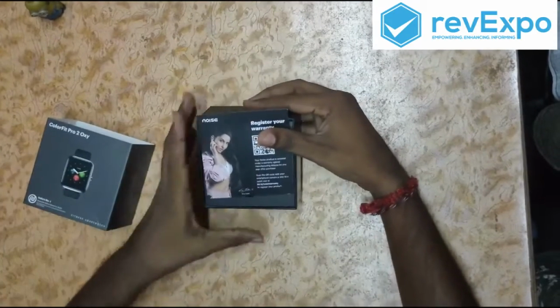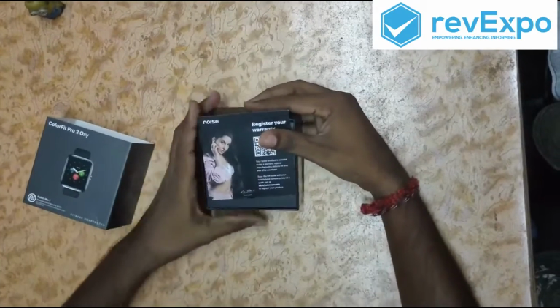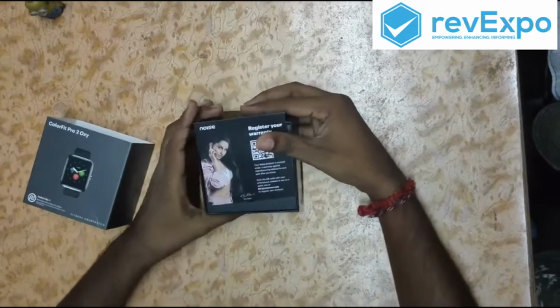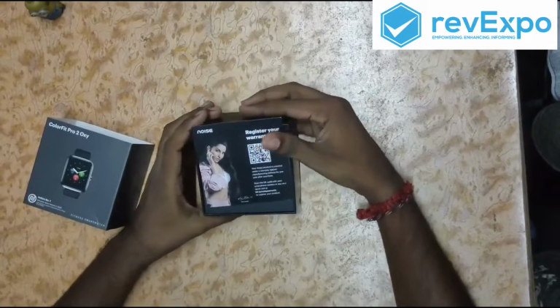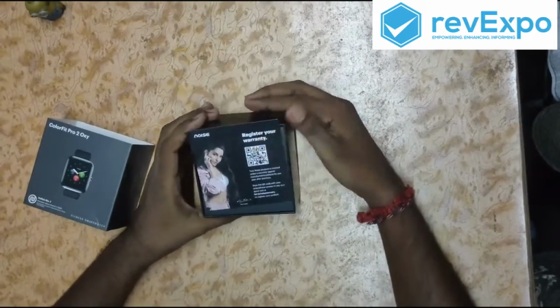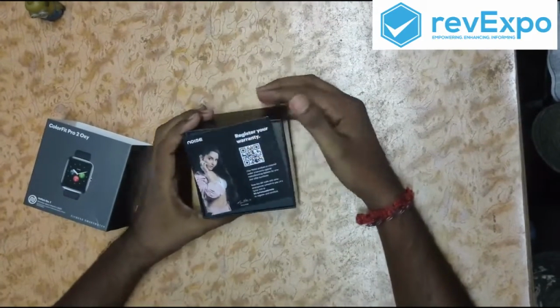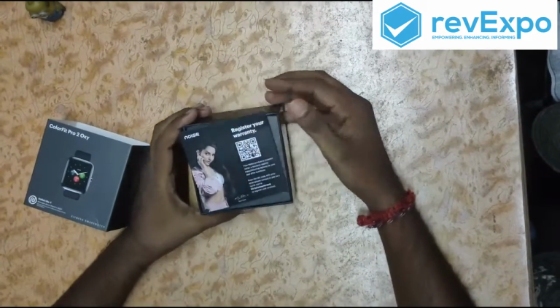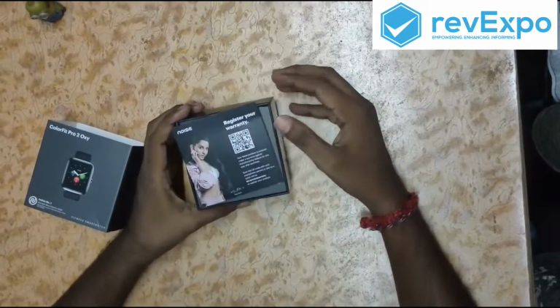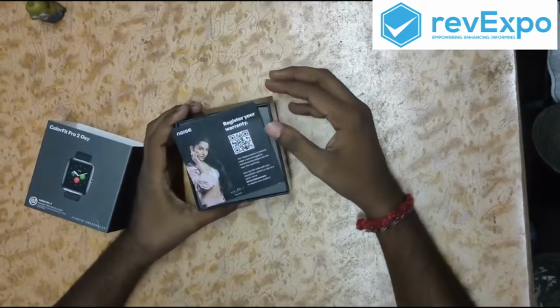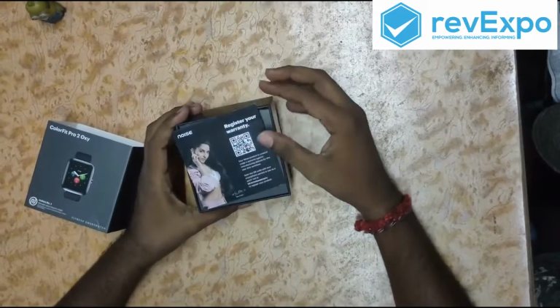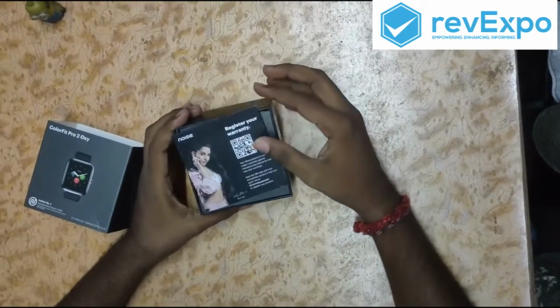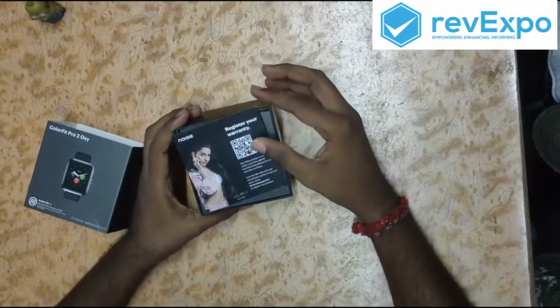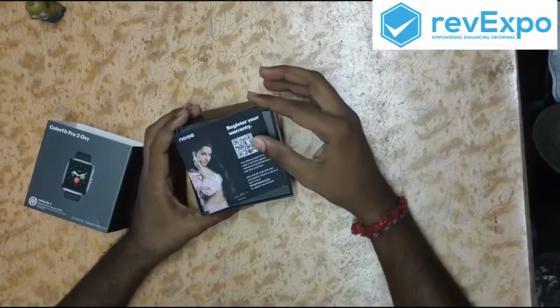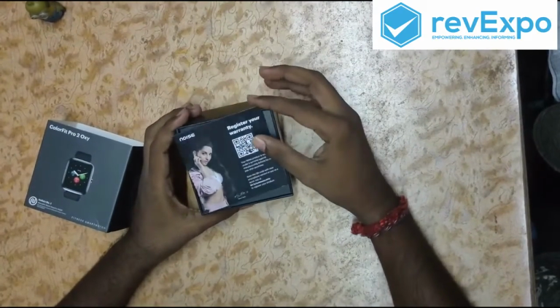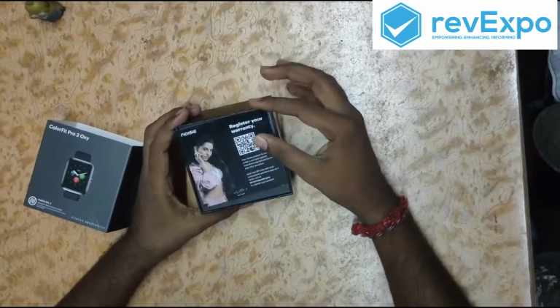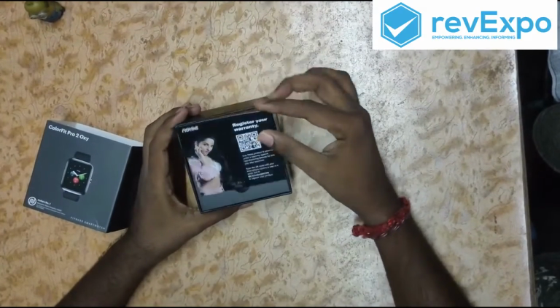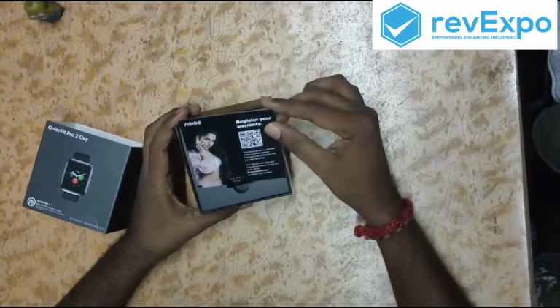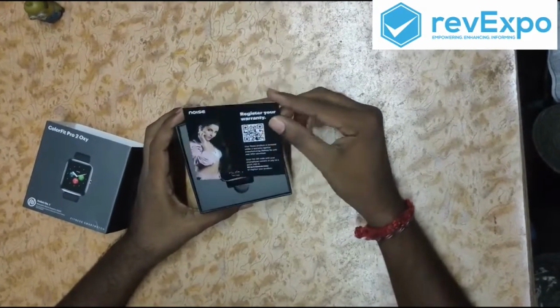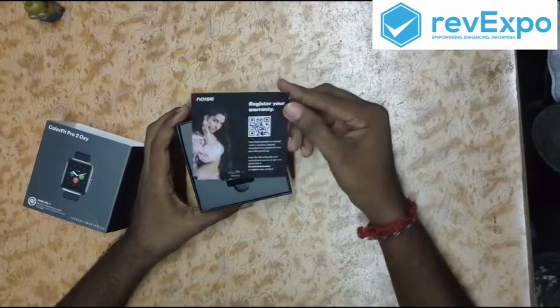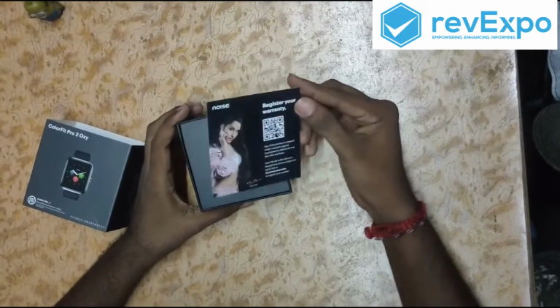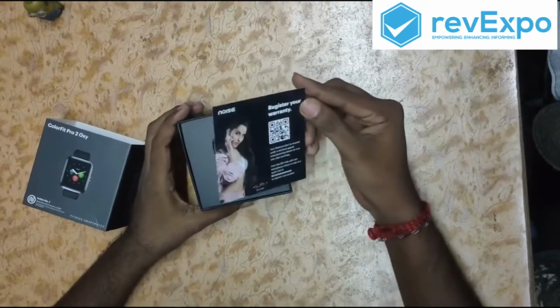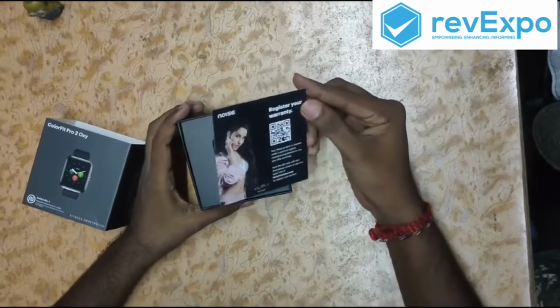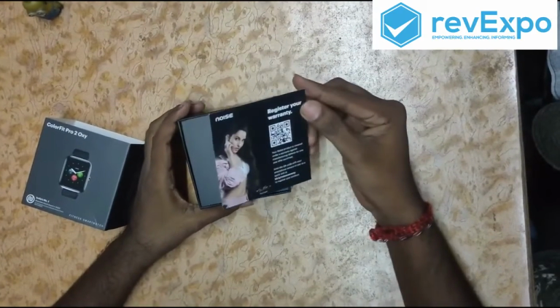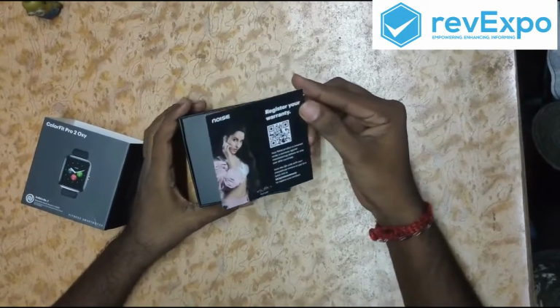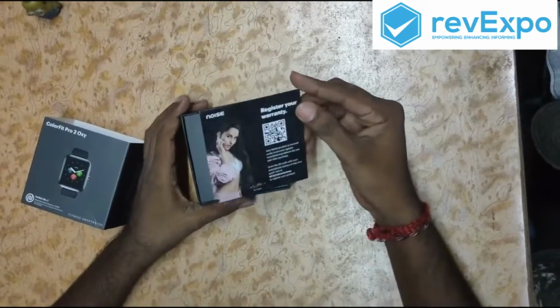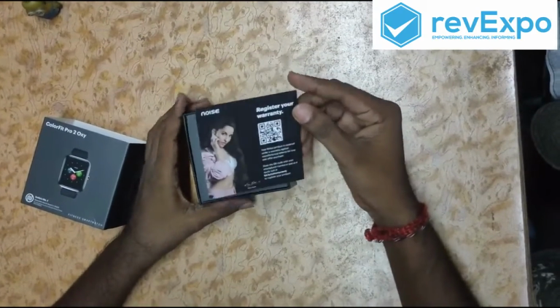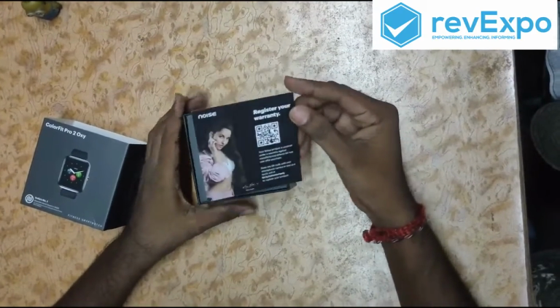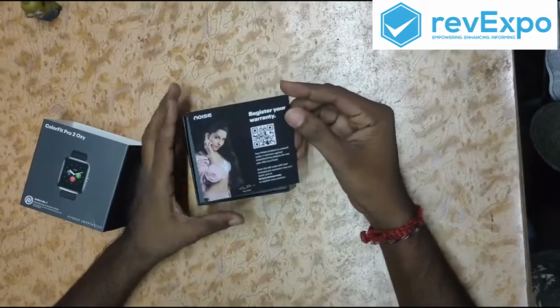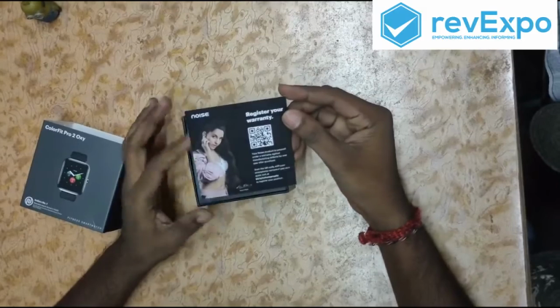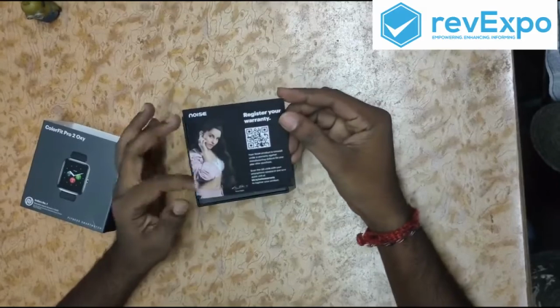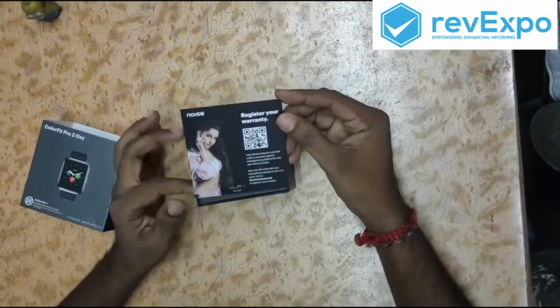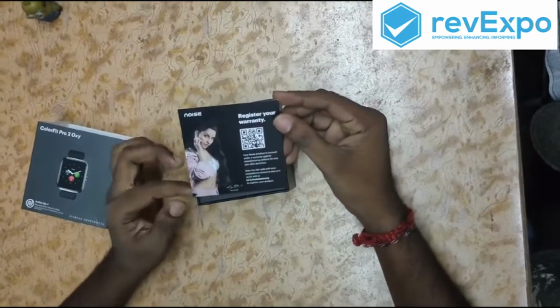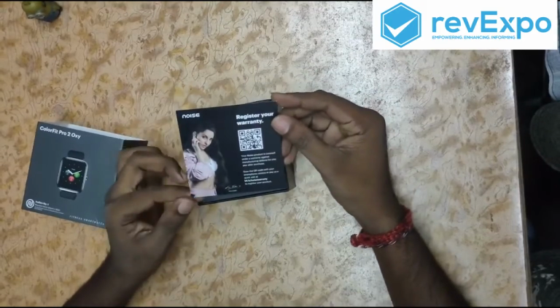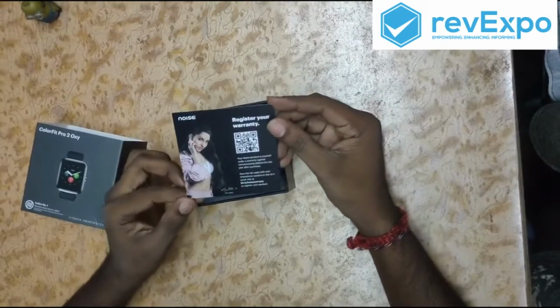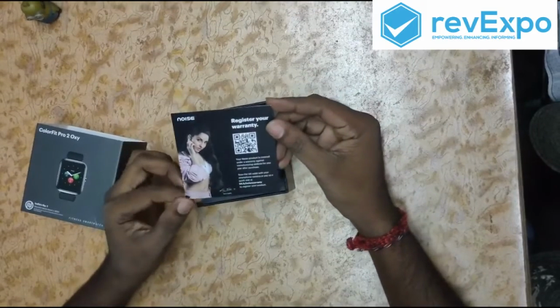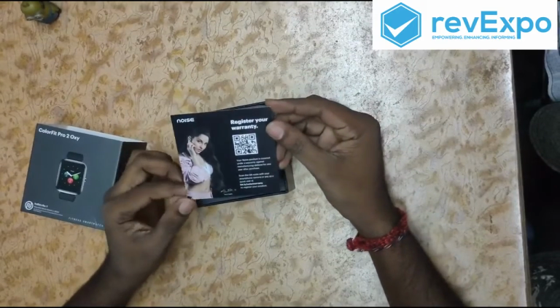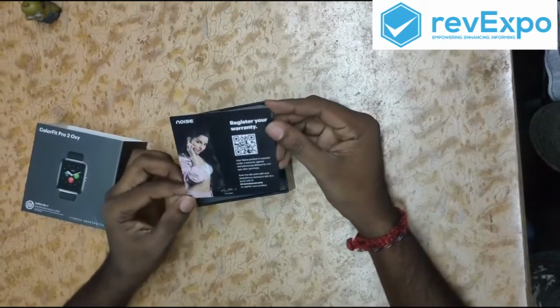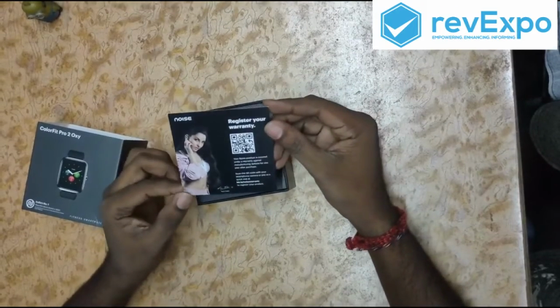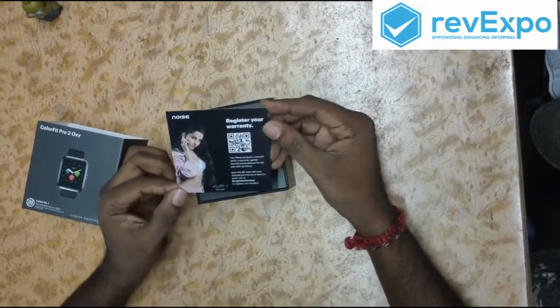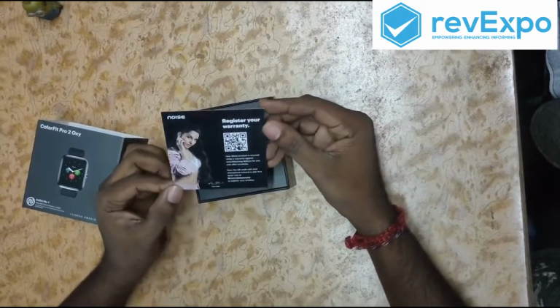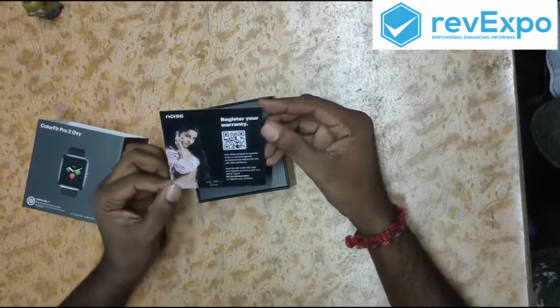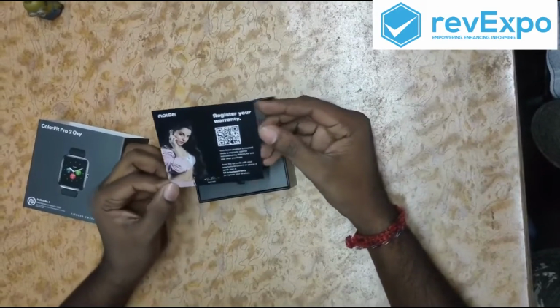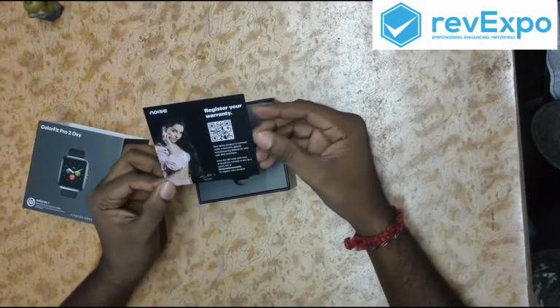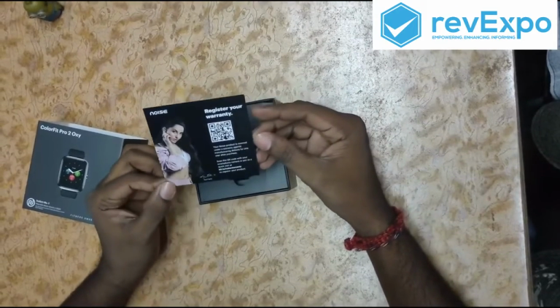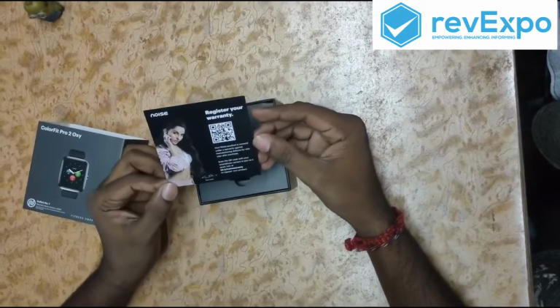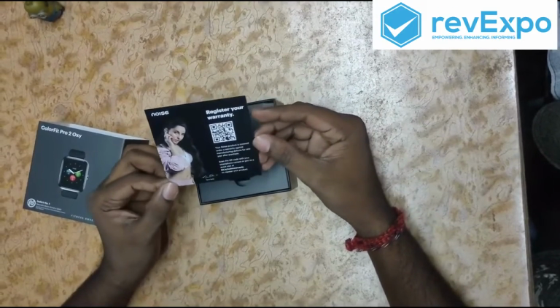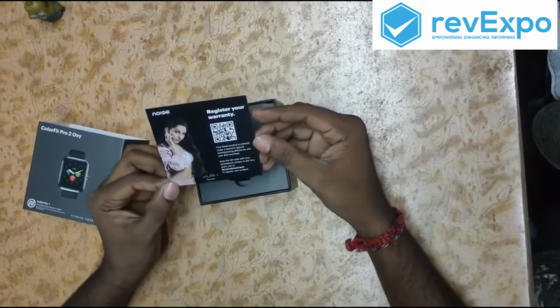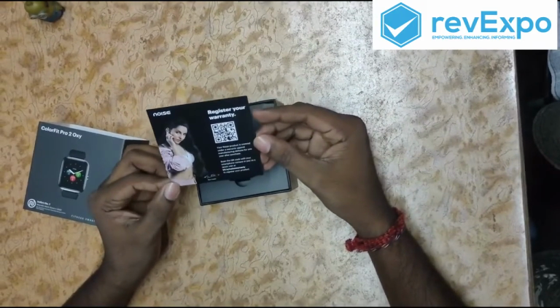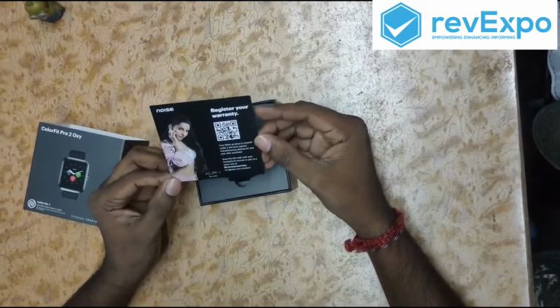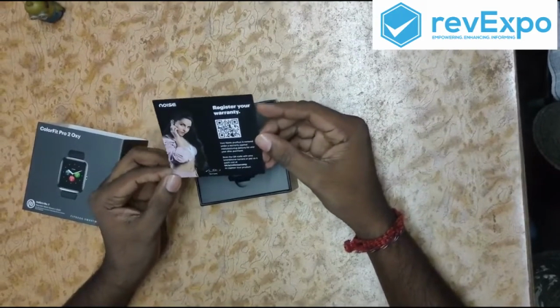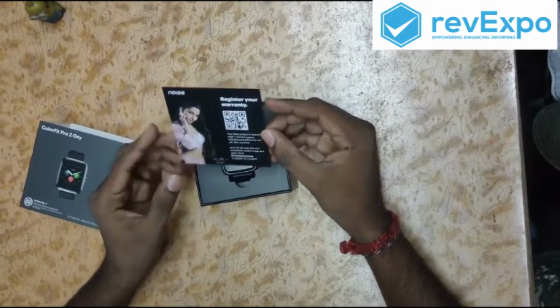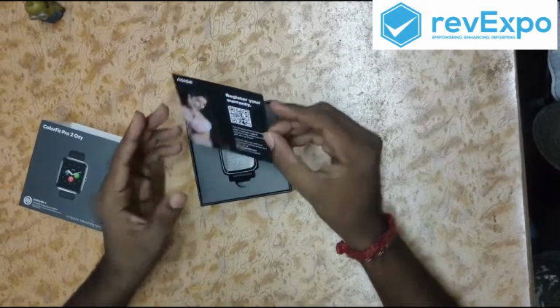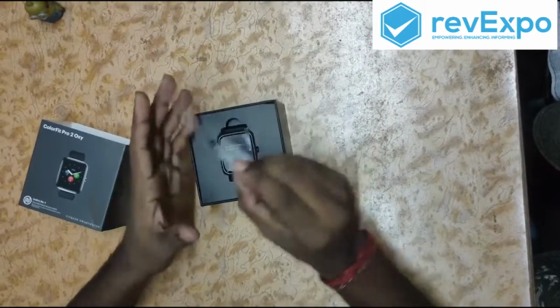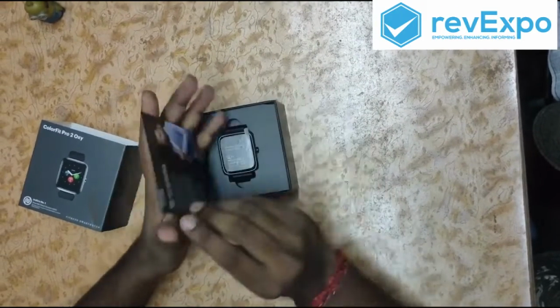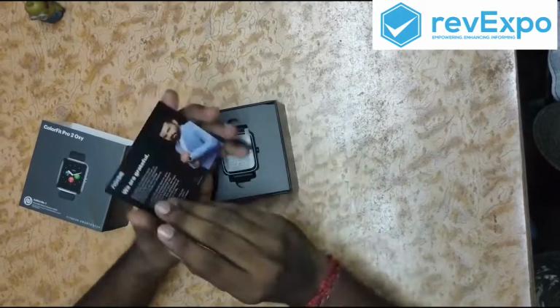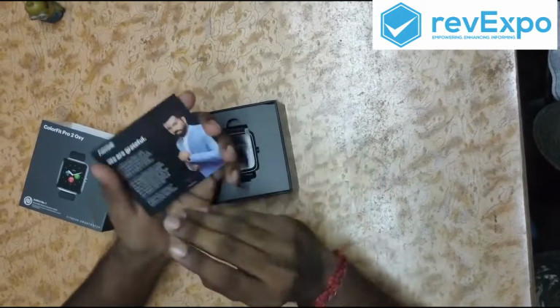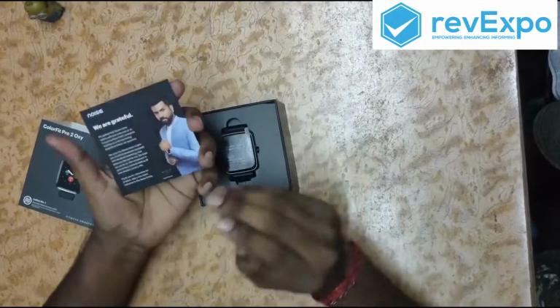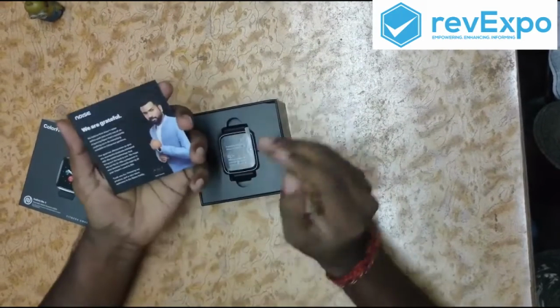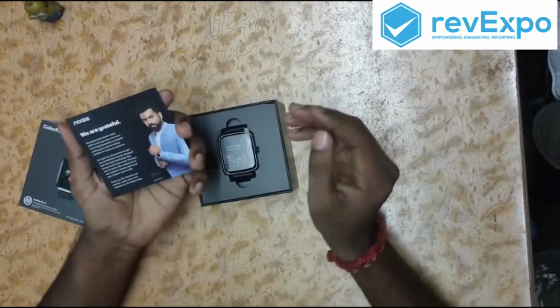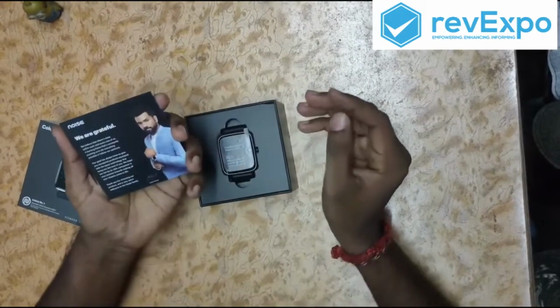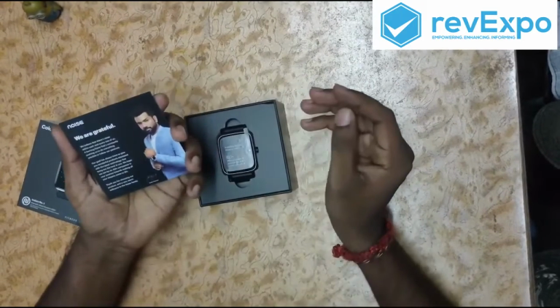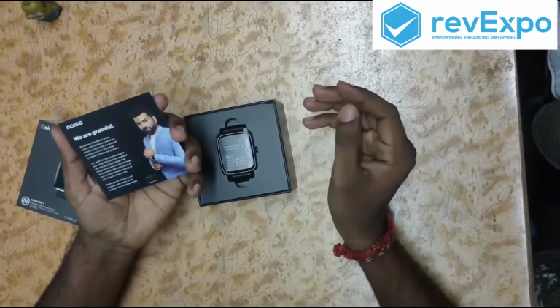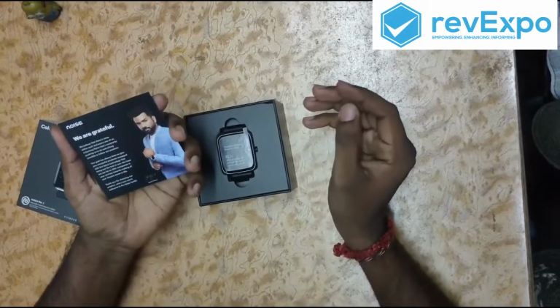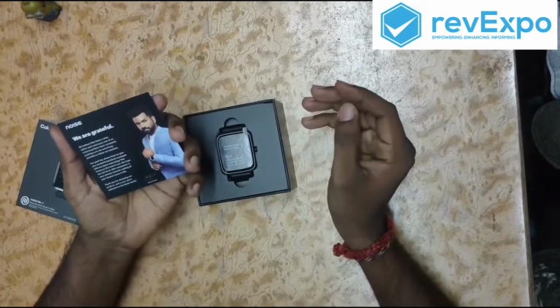First we can see the warranty card. We should register first and we will get one year warranty for this product.